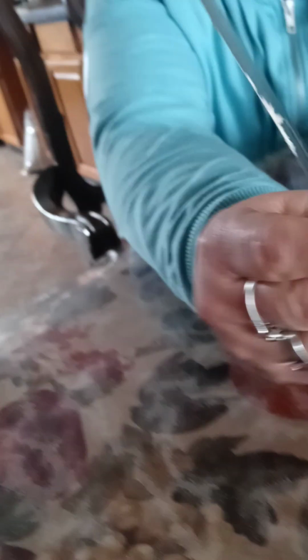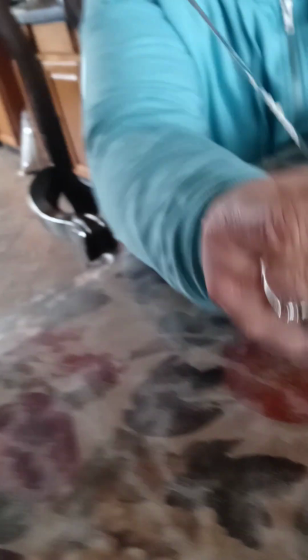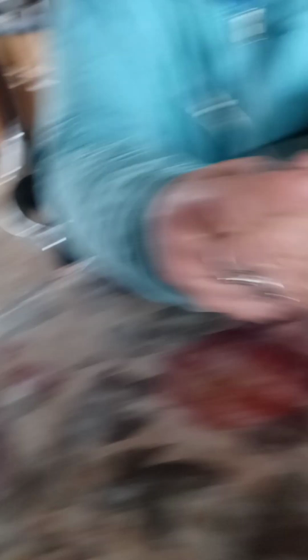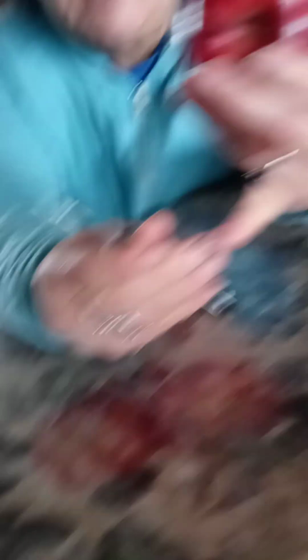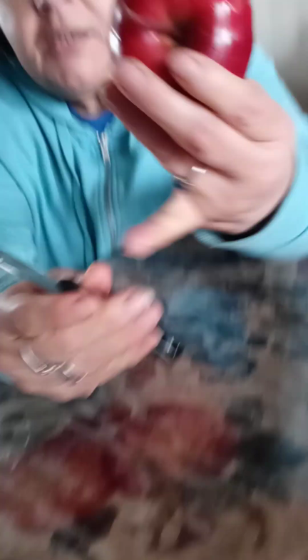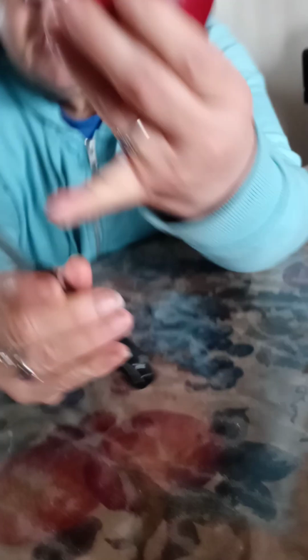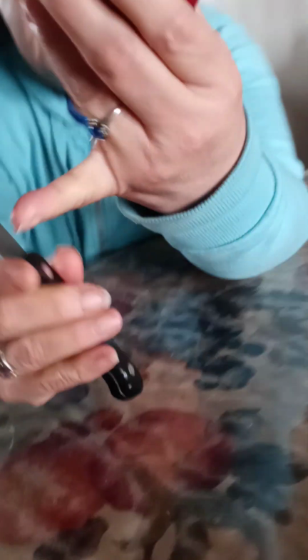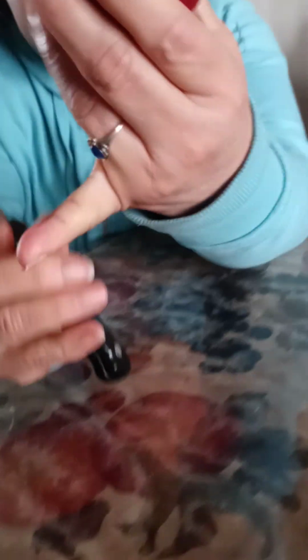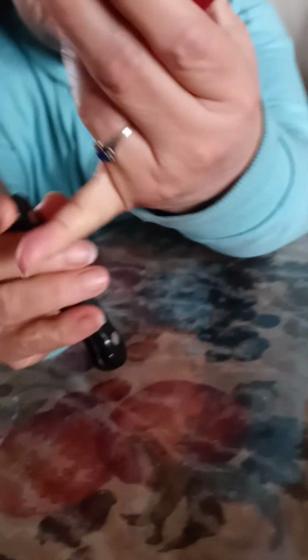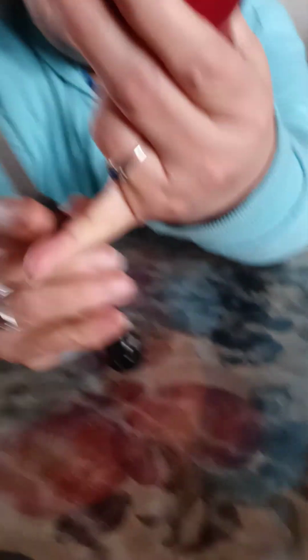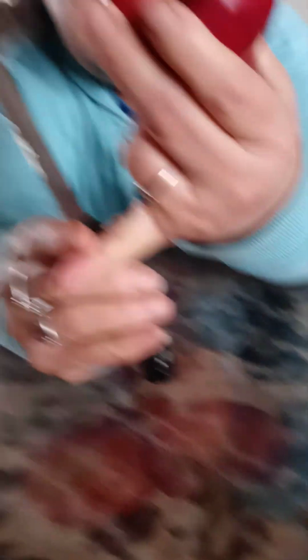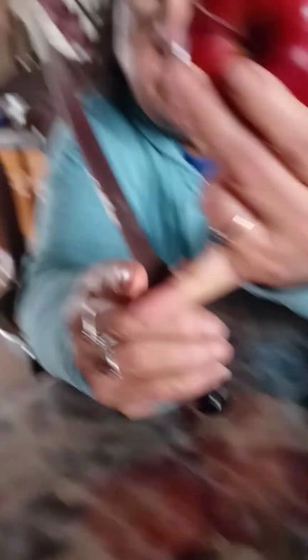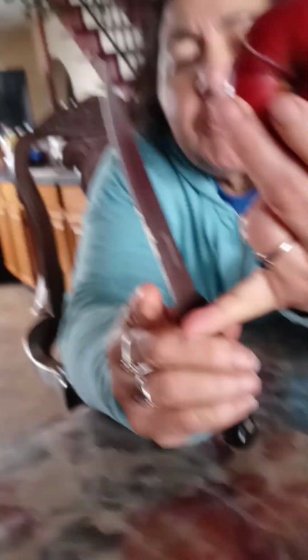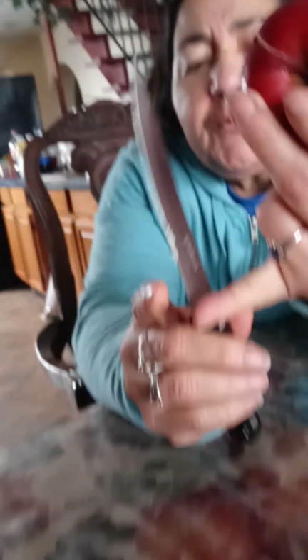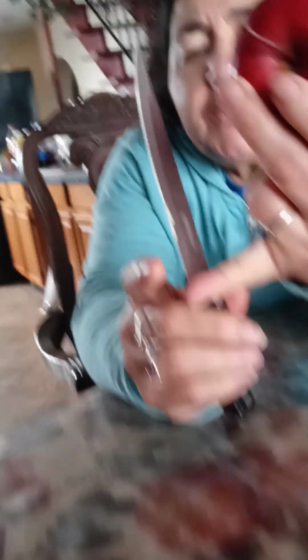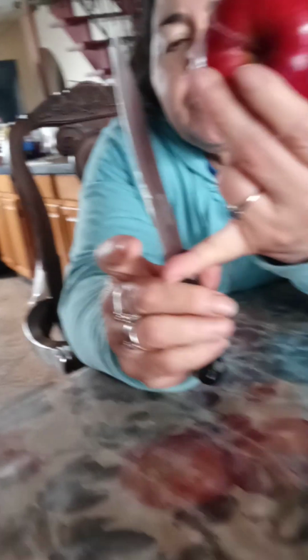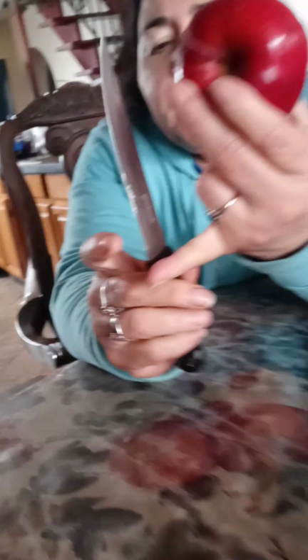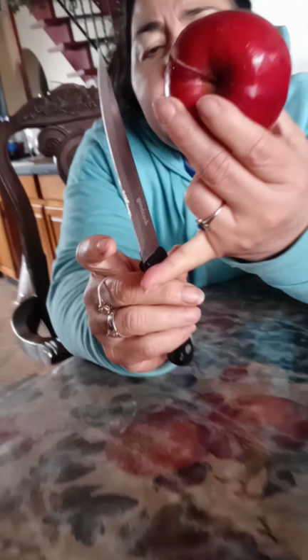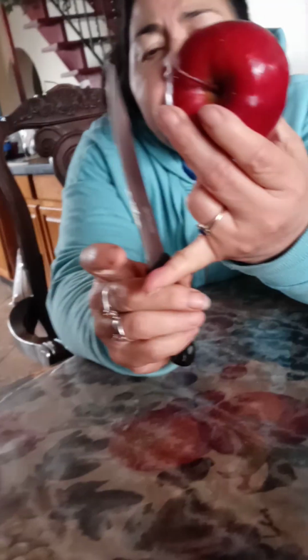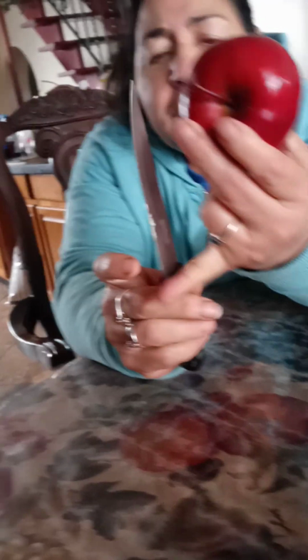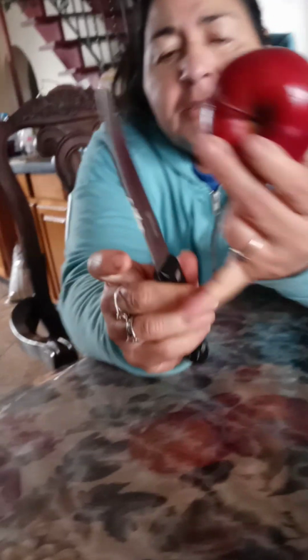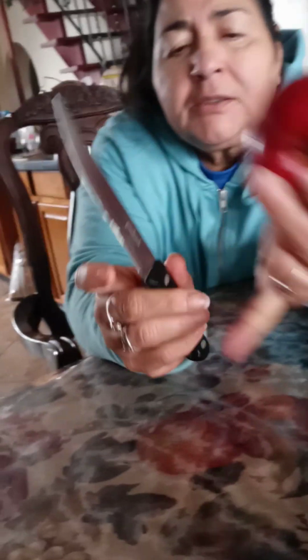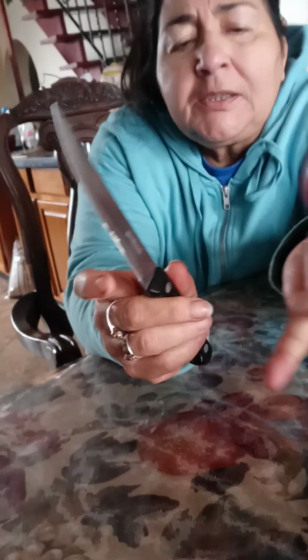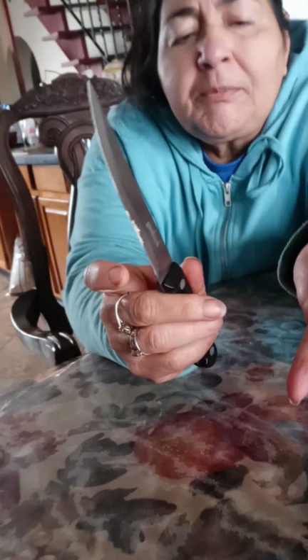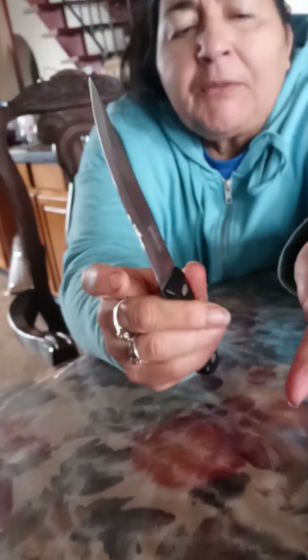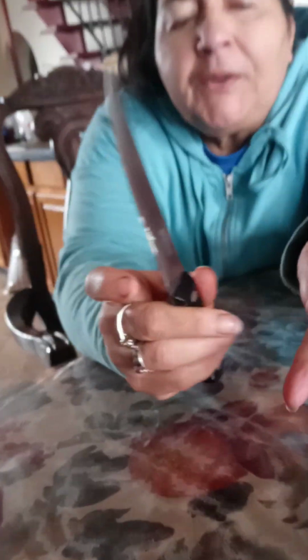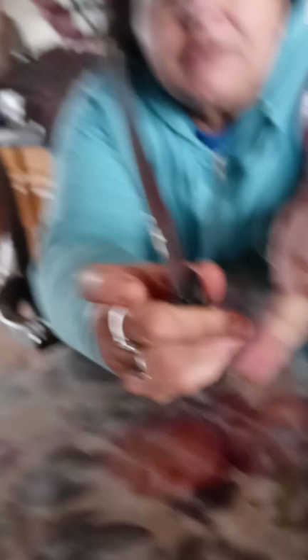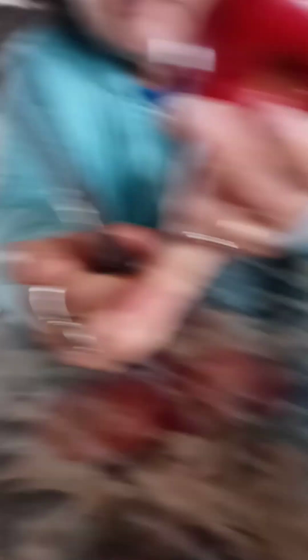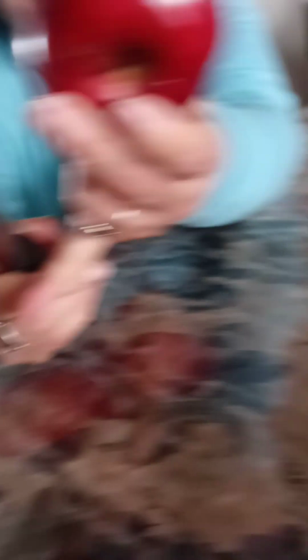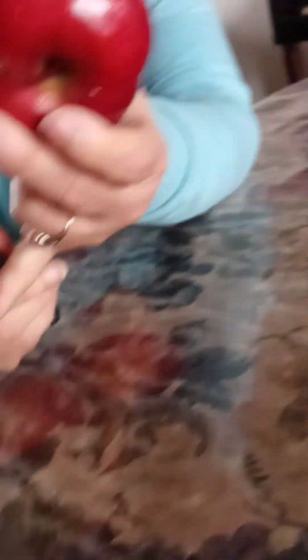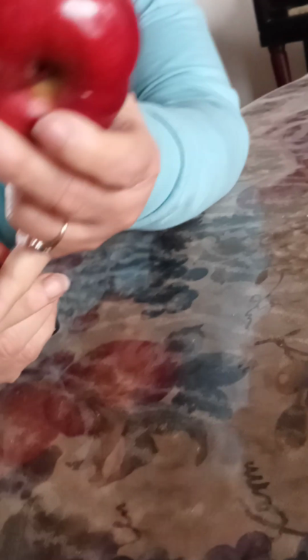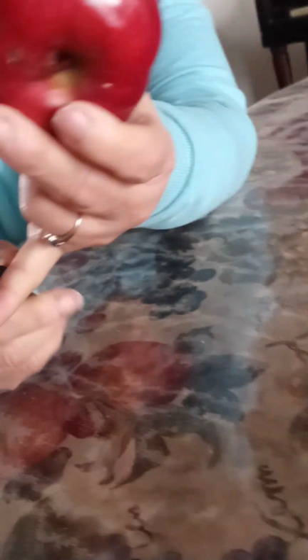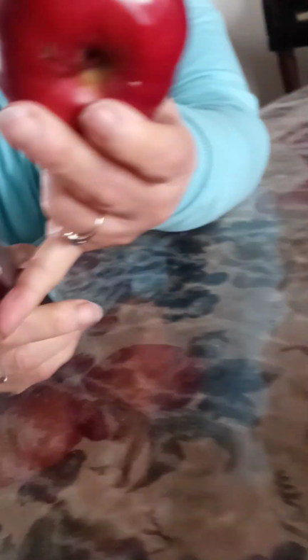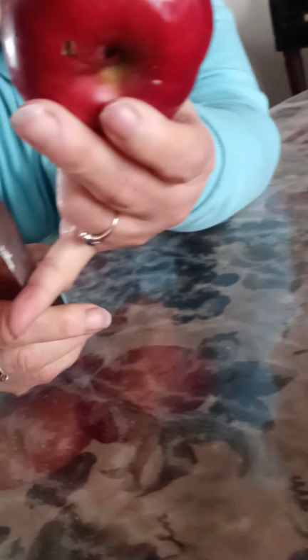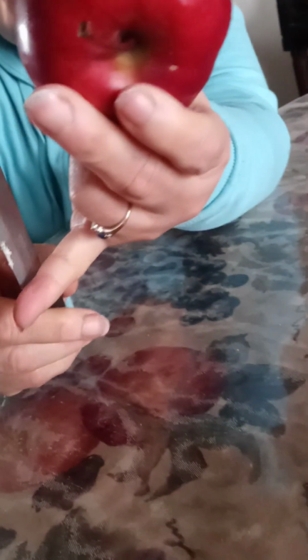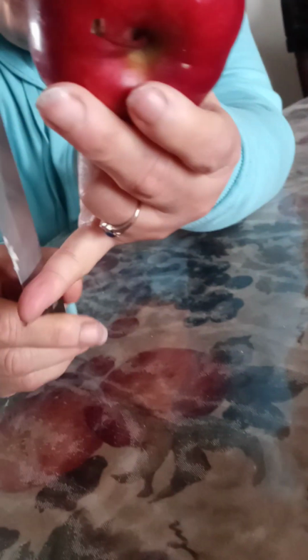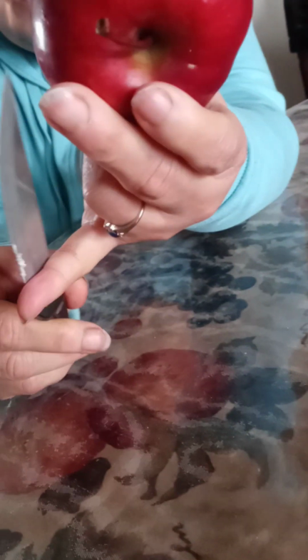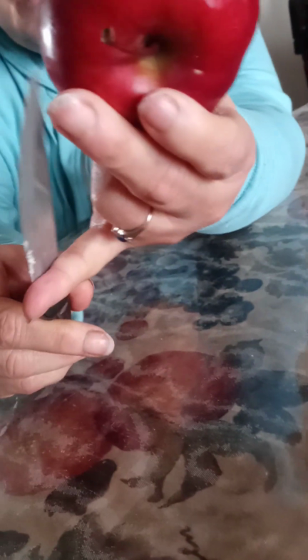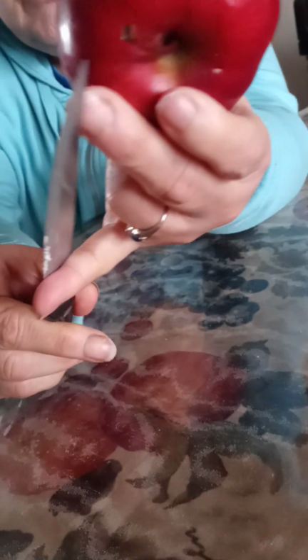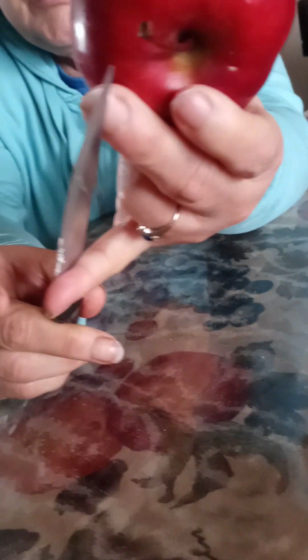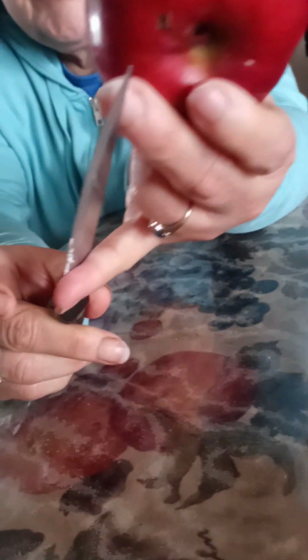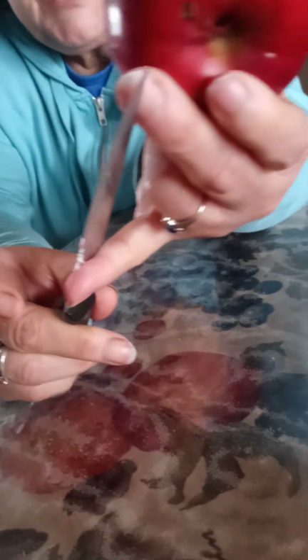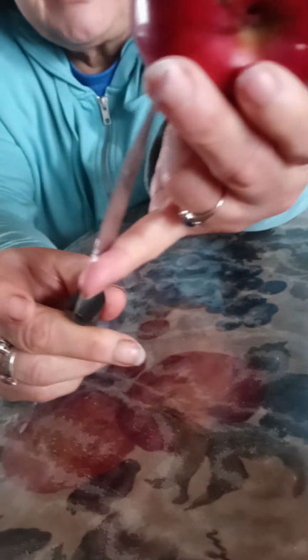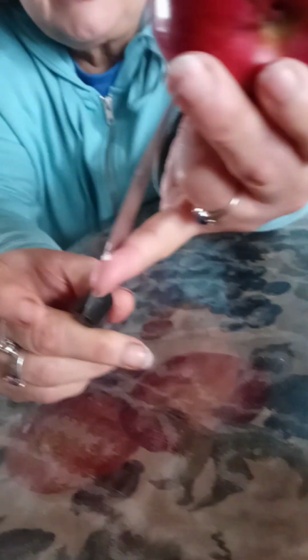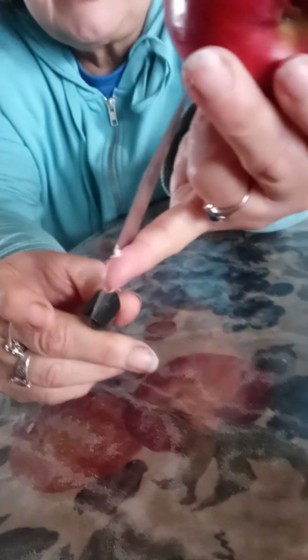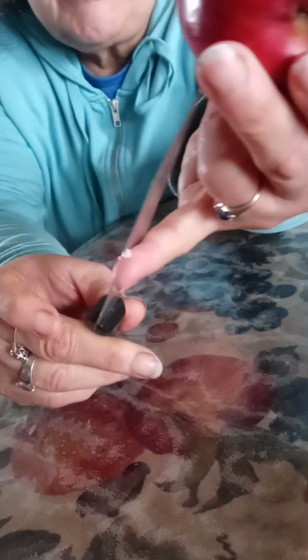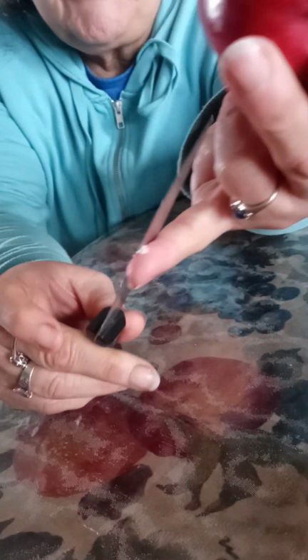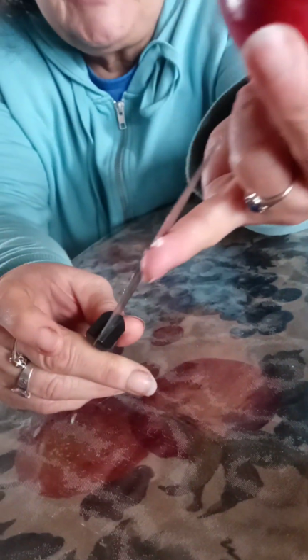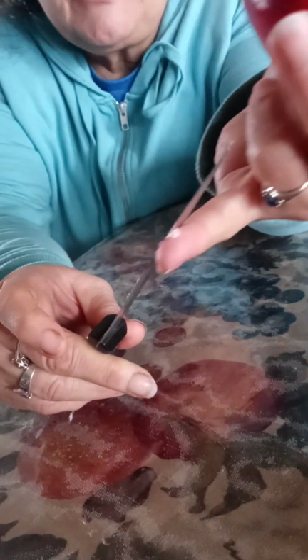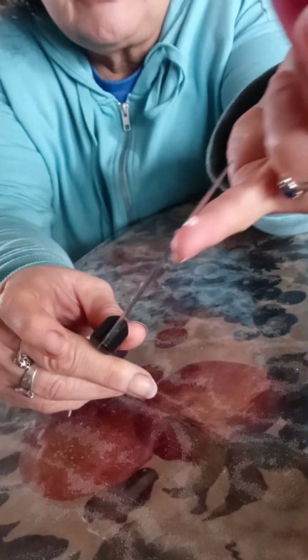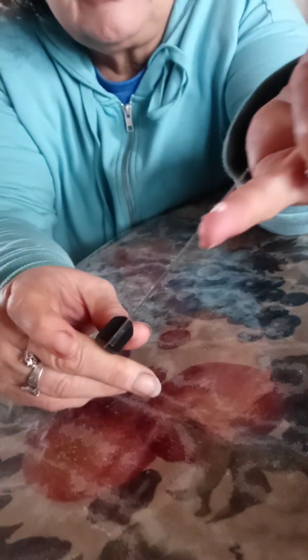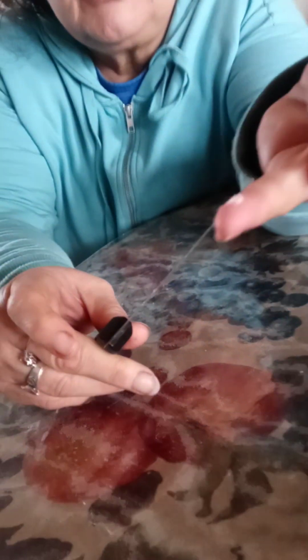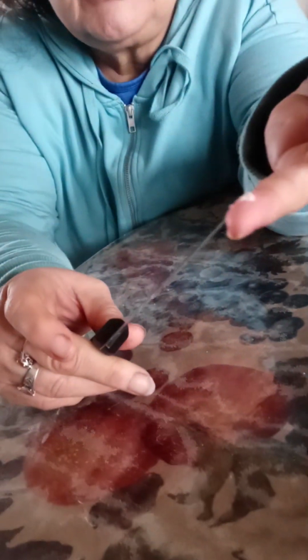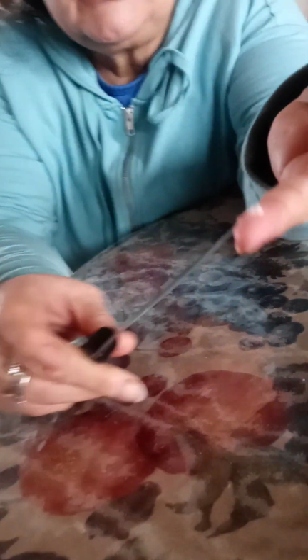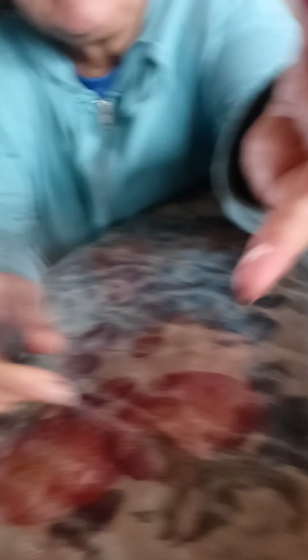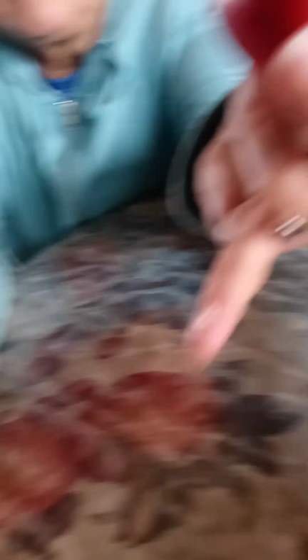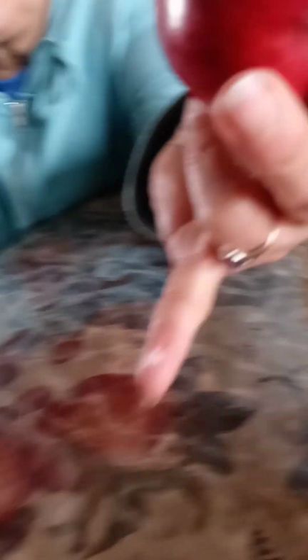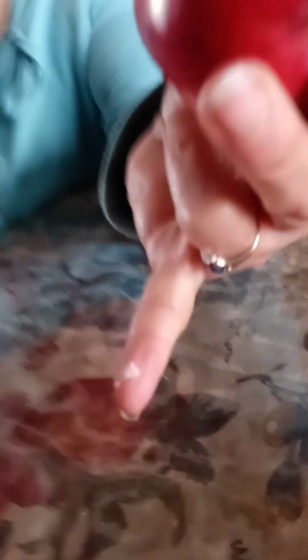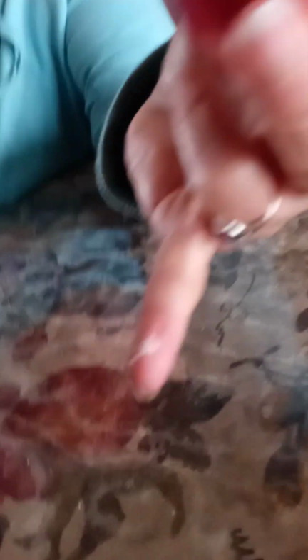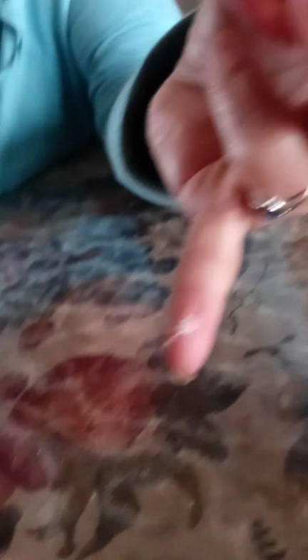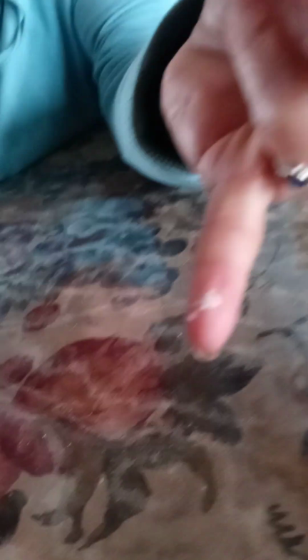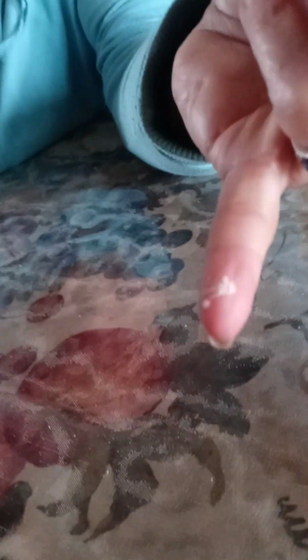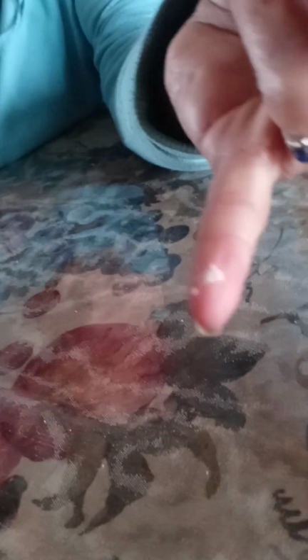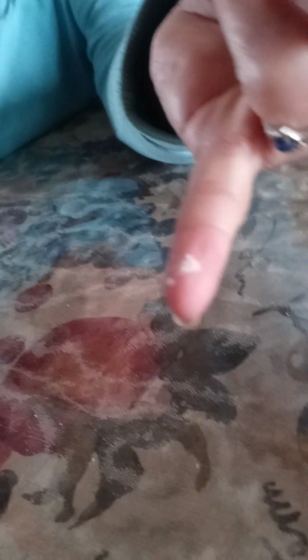I'm going to put it on my finger right here. My finger's clean. I'll wipe that against my finger. Ooh. See that? That's wax.